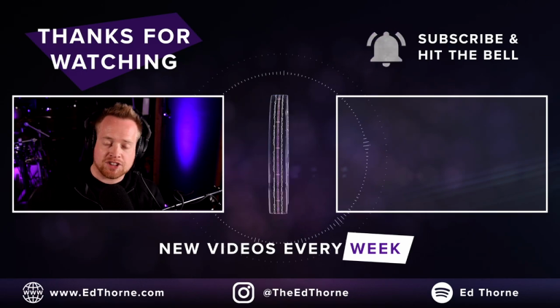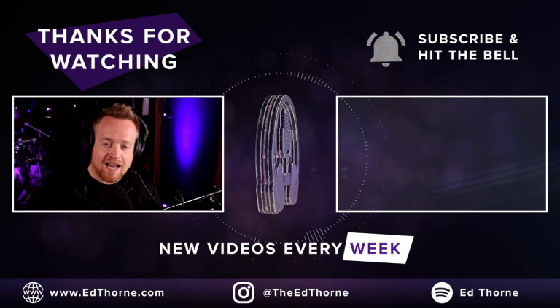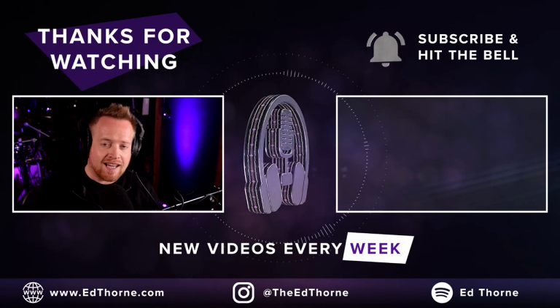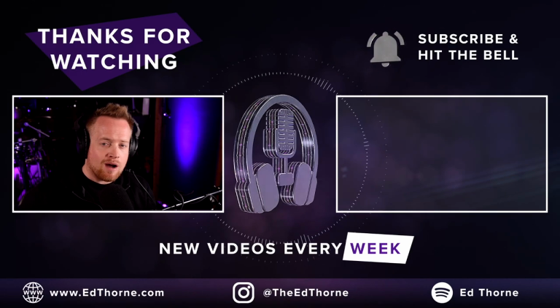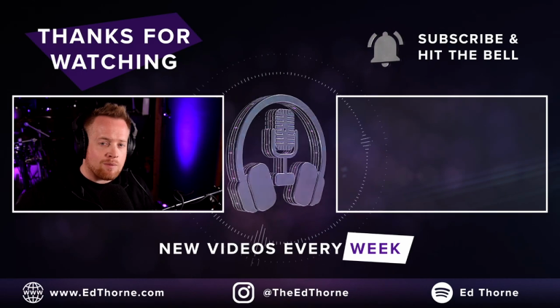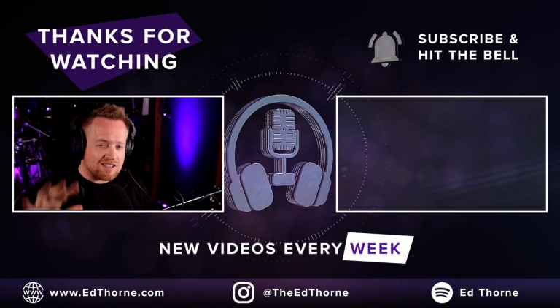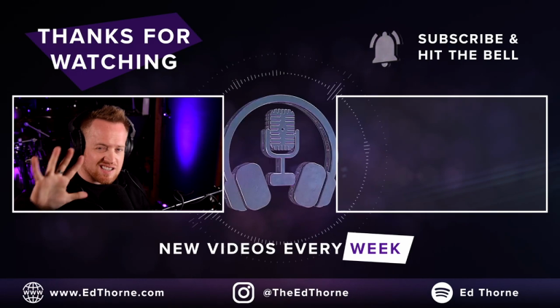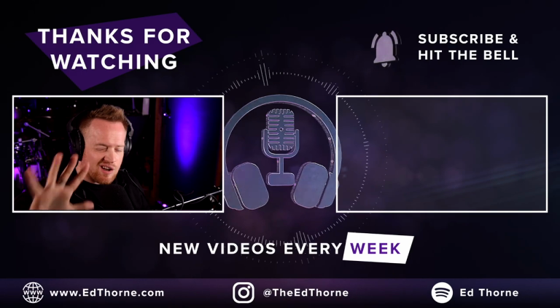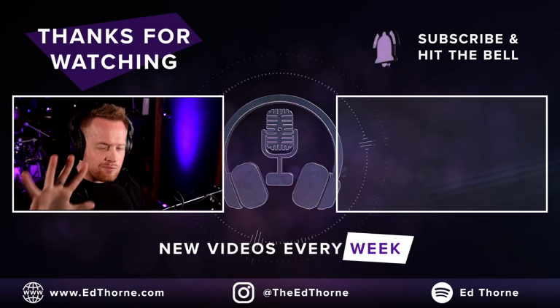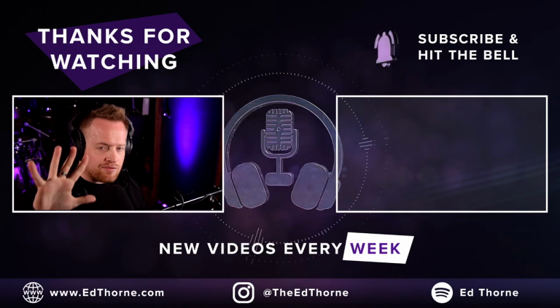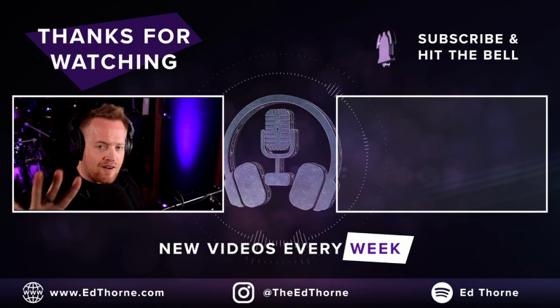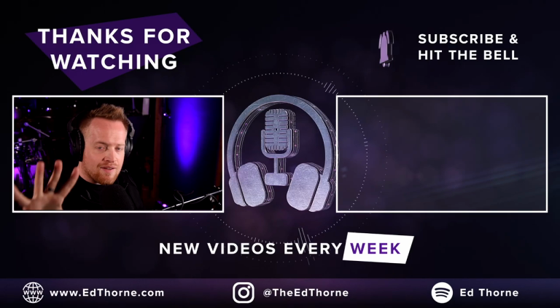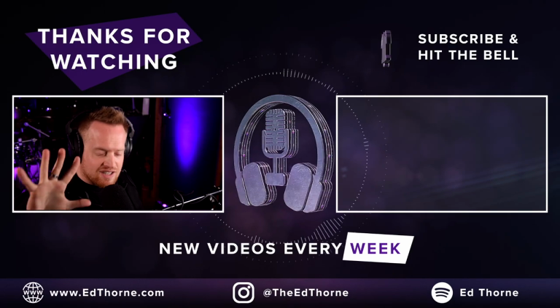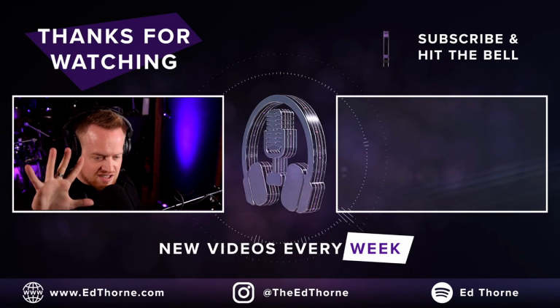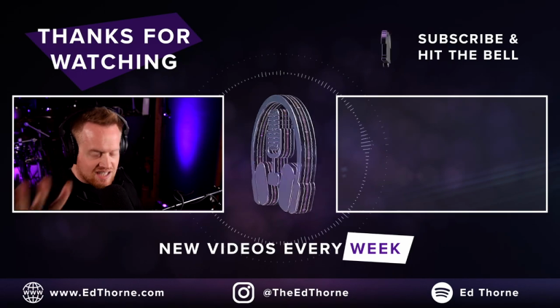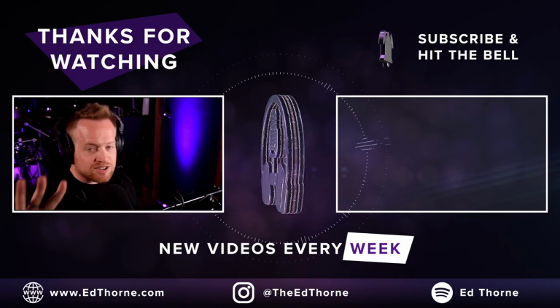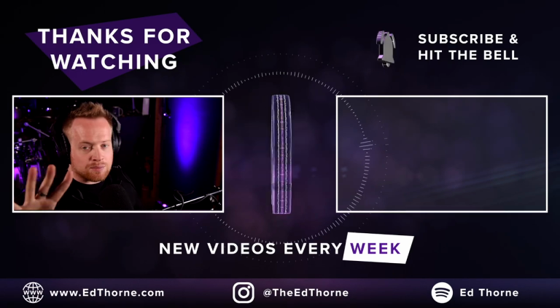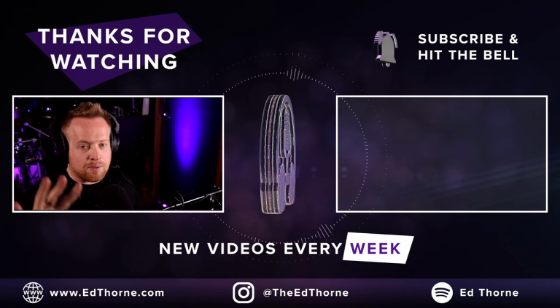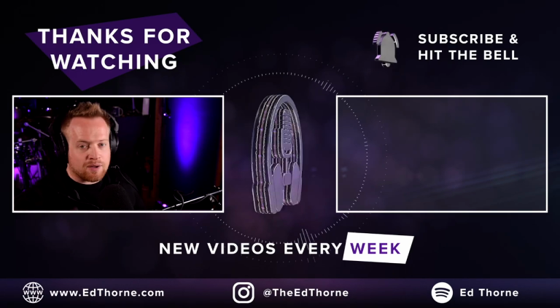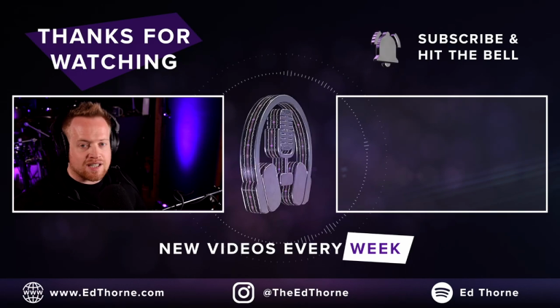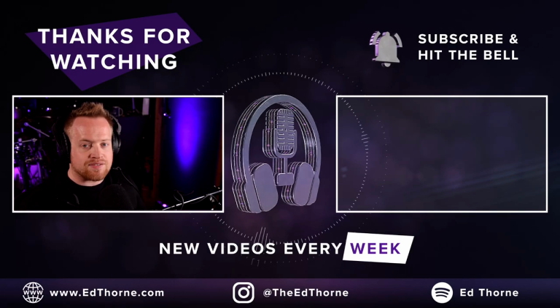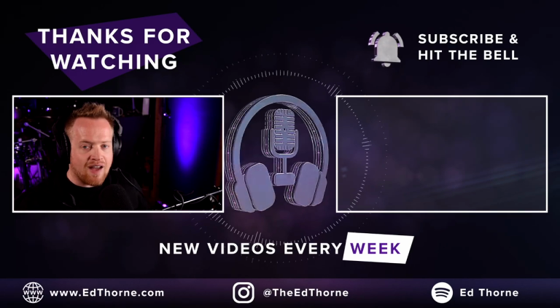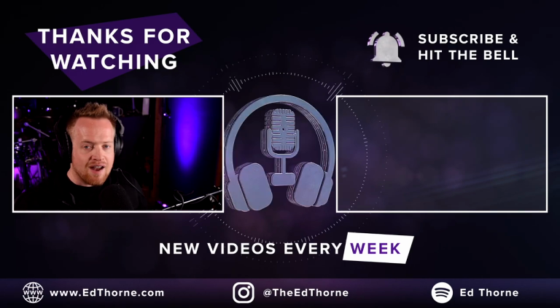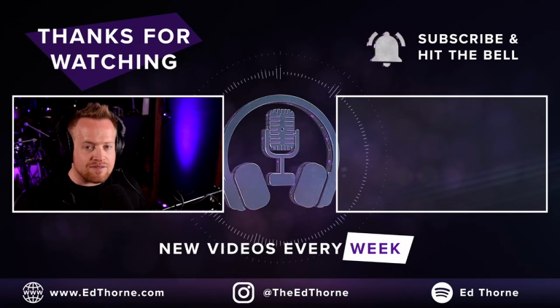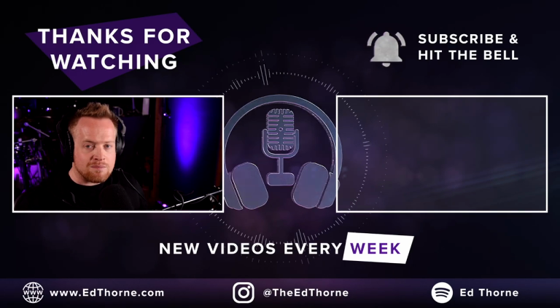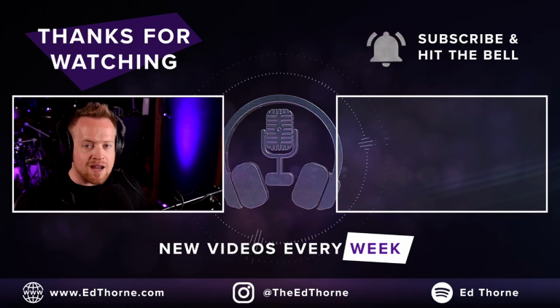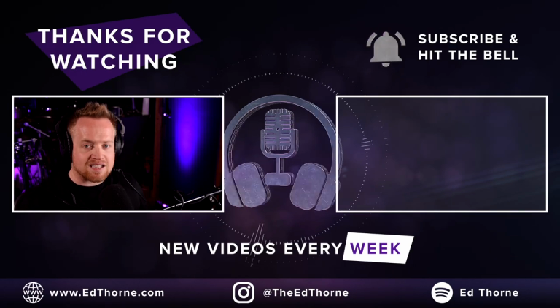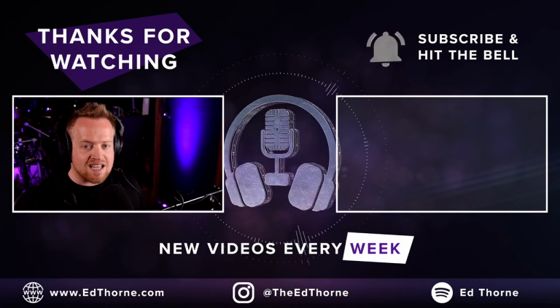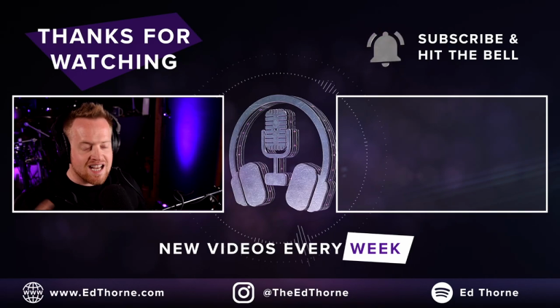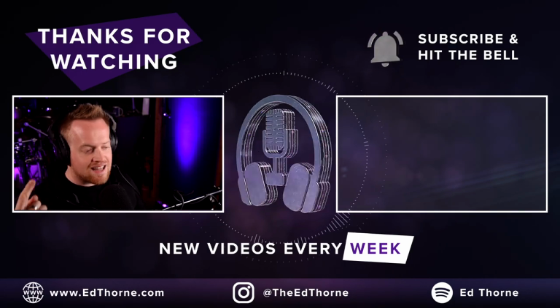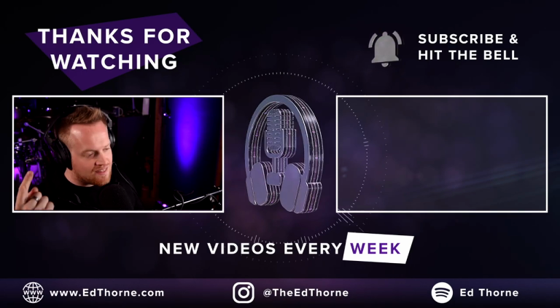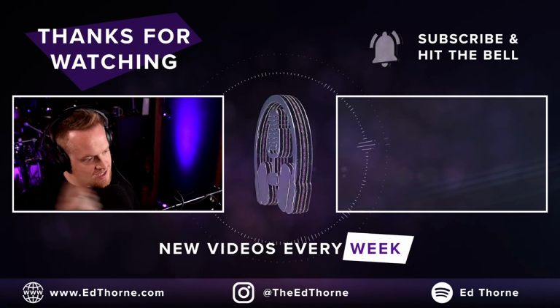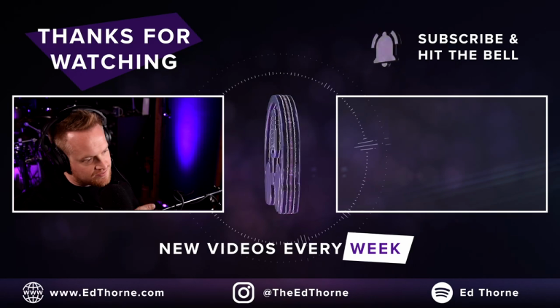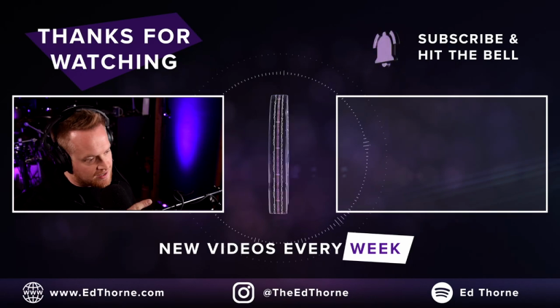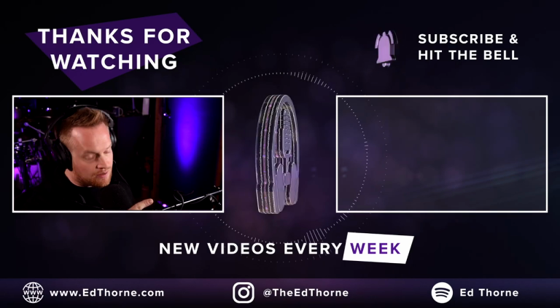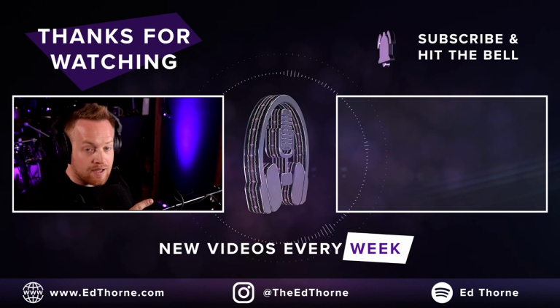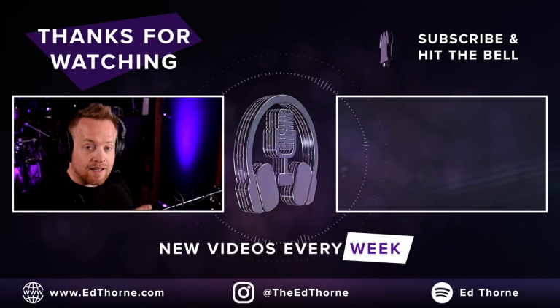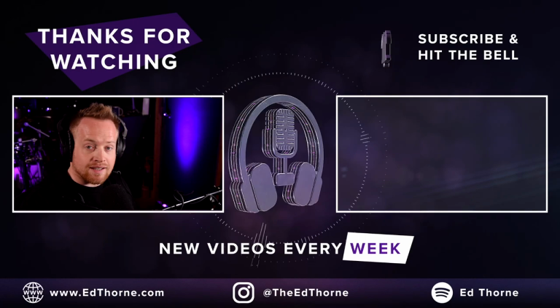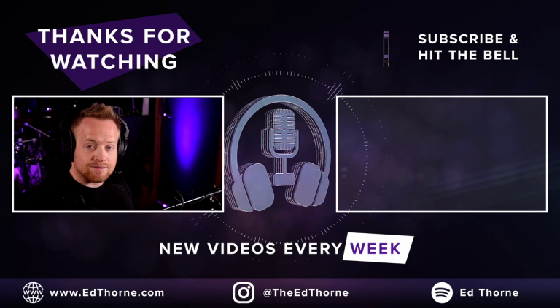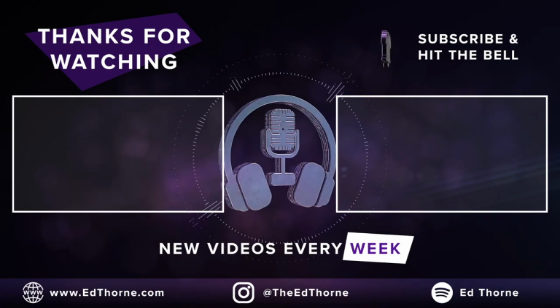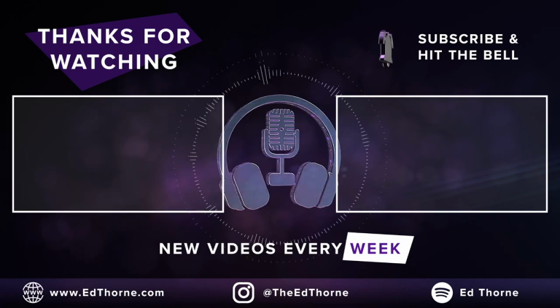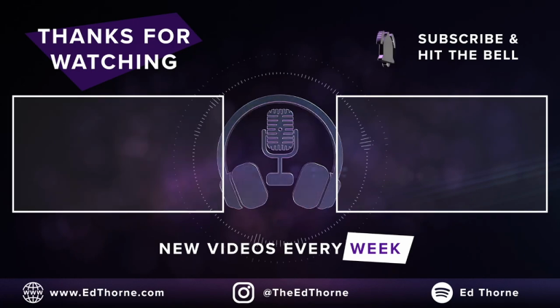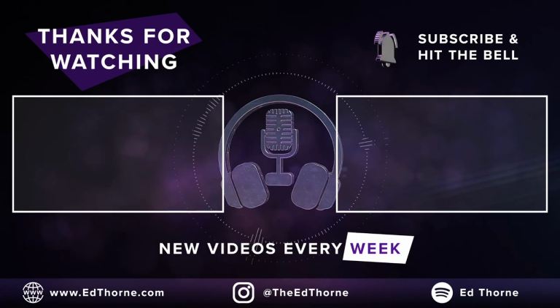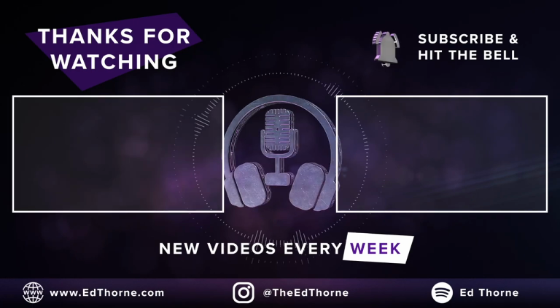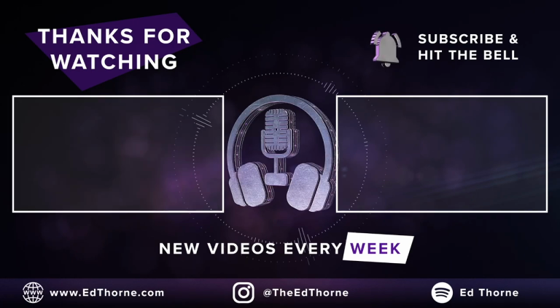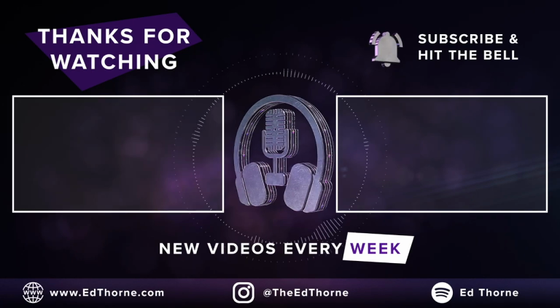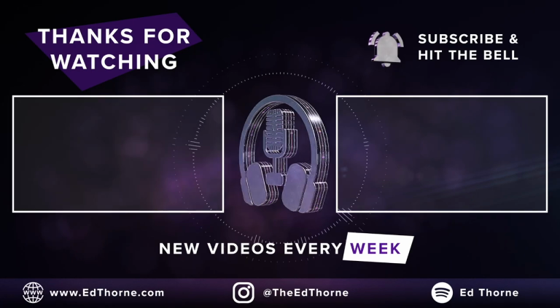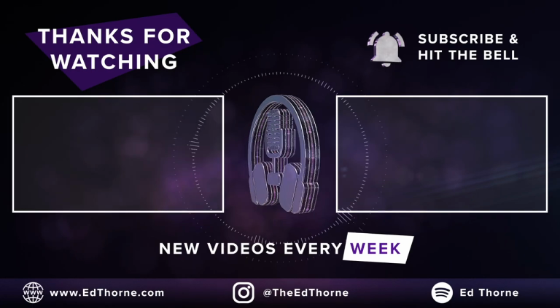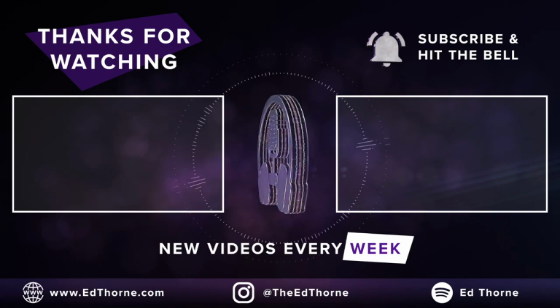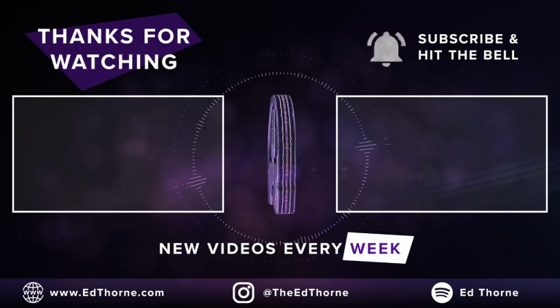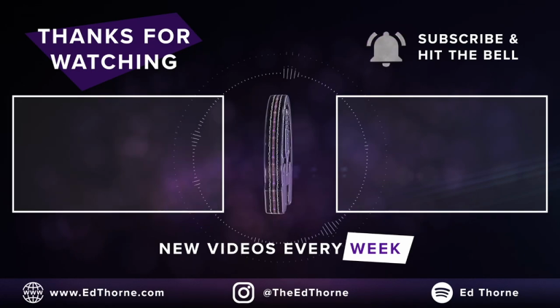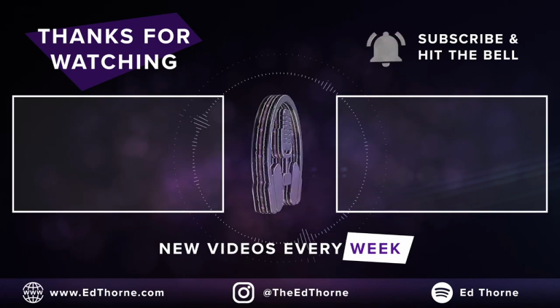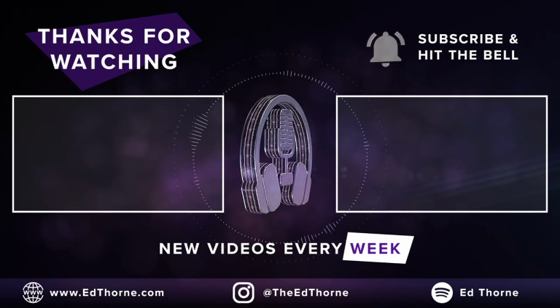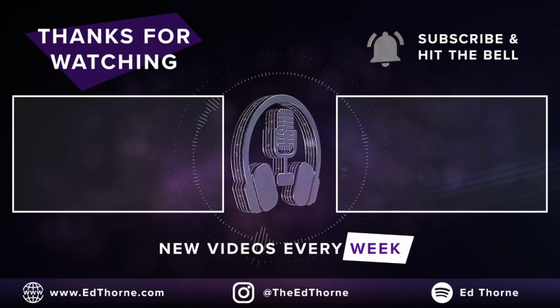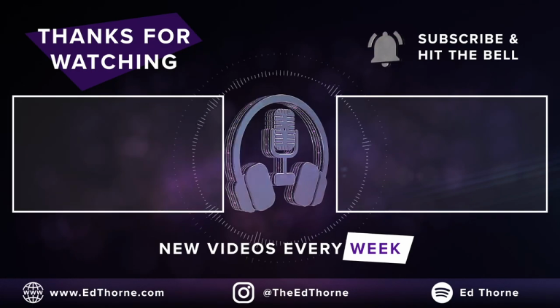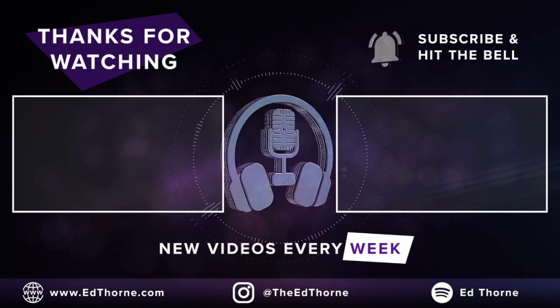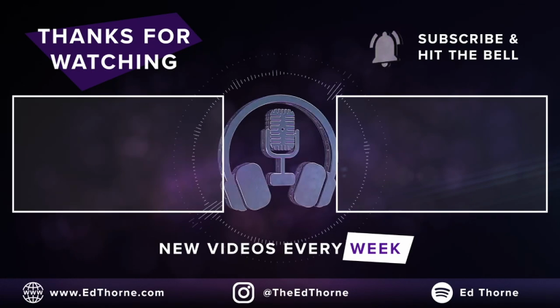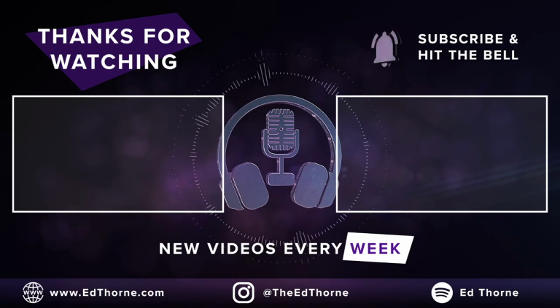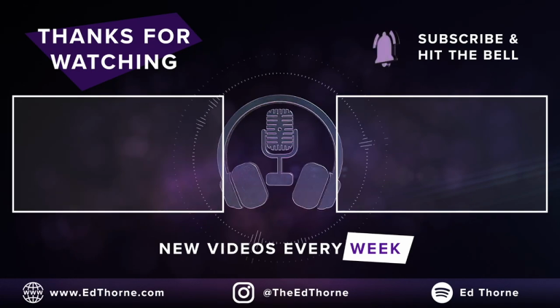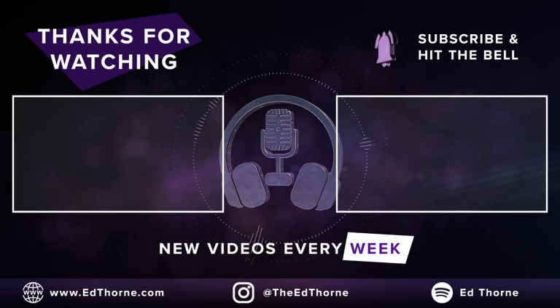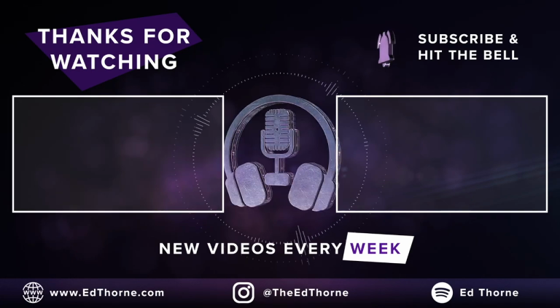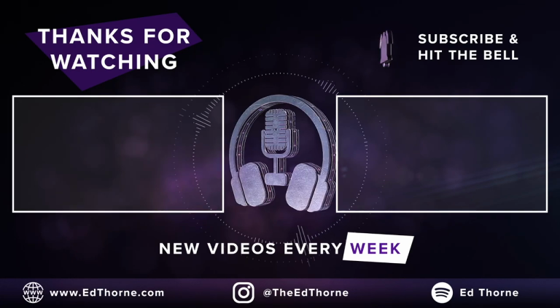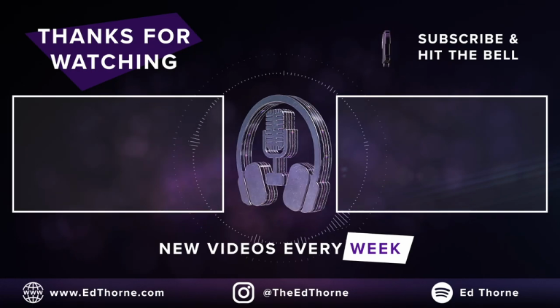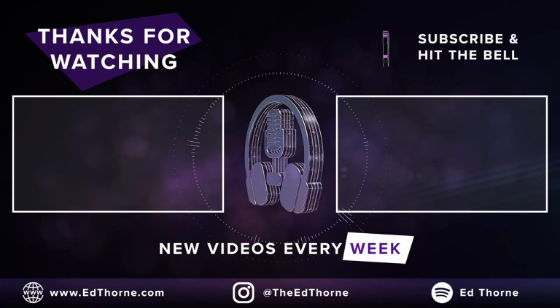In the meantime, check out my top 5 essential plug-ins for every mix in this video here.